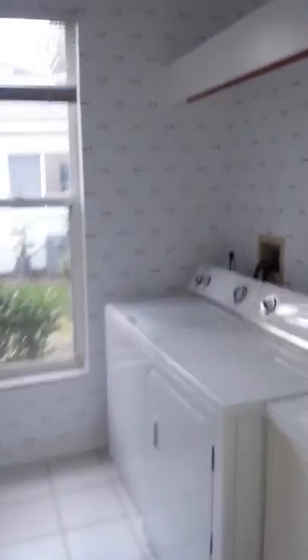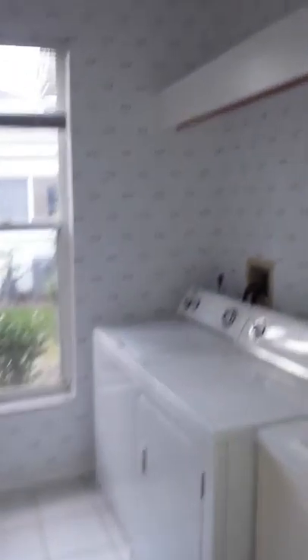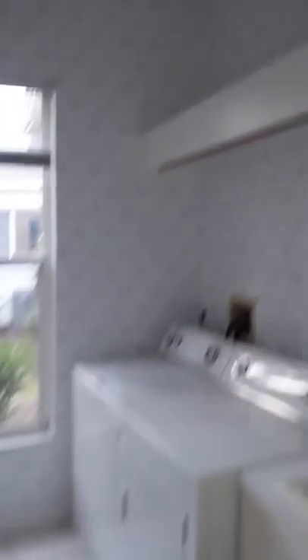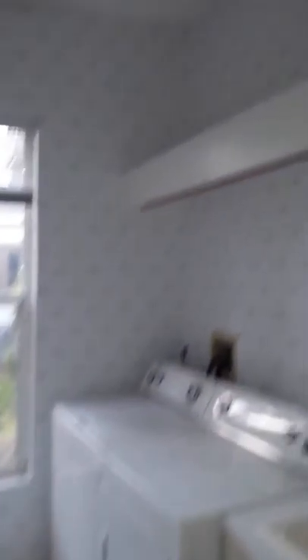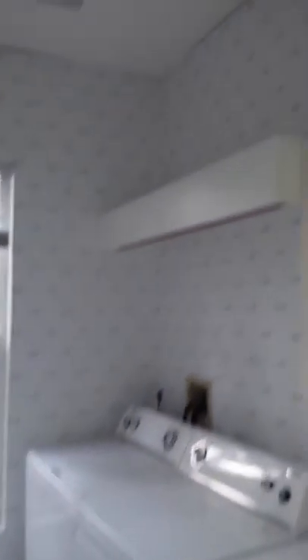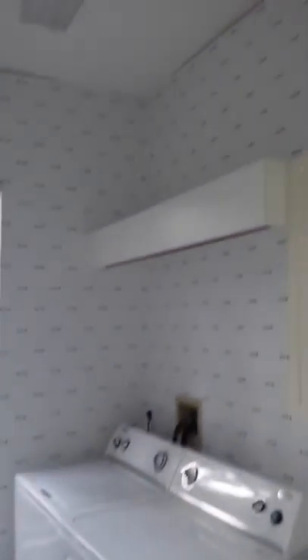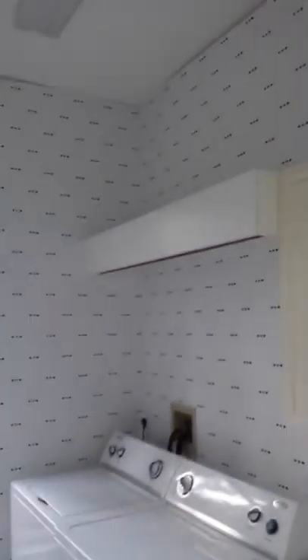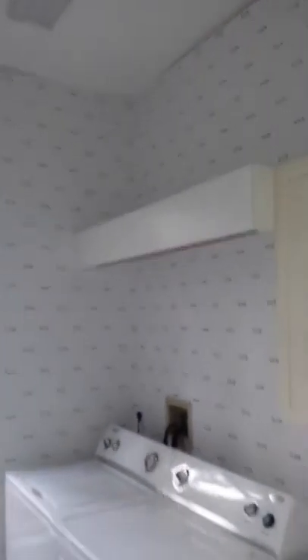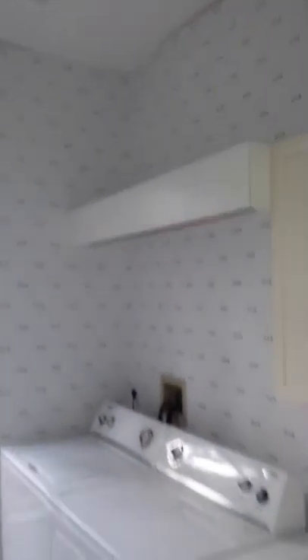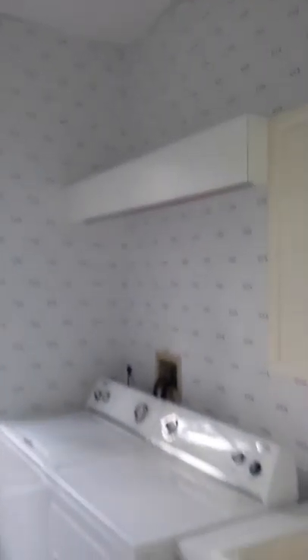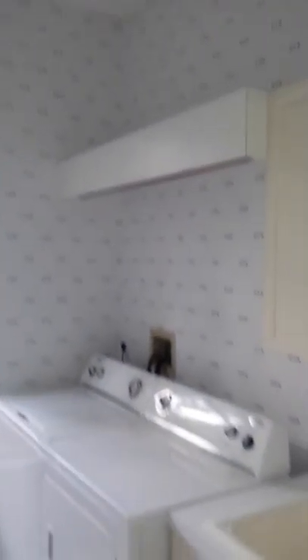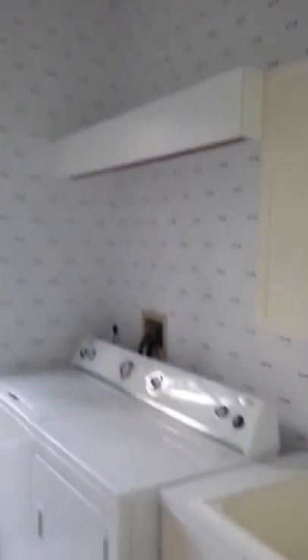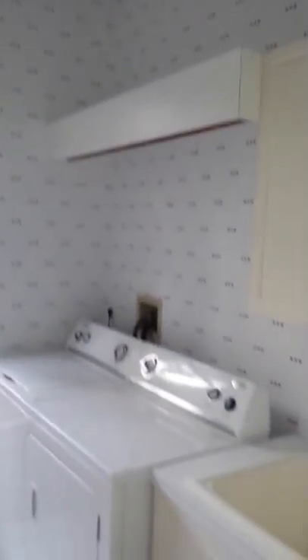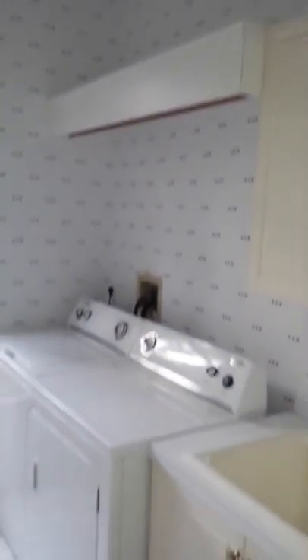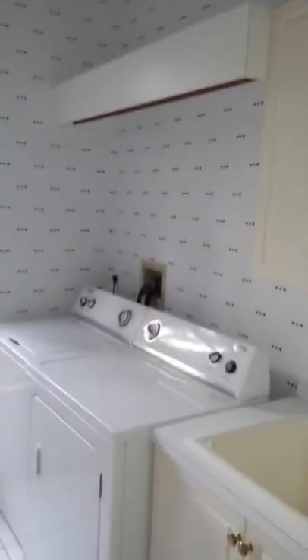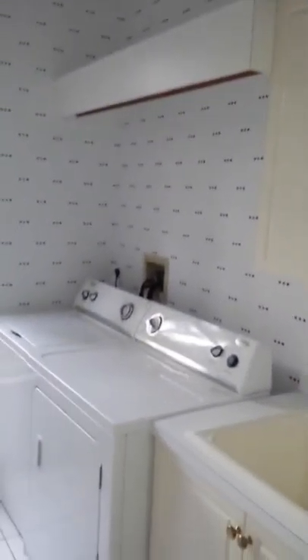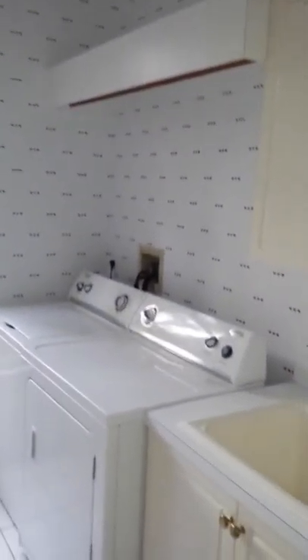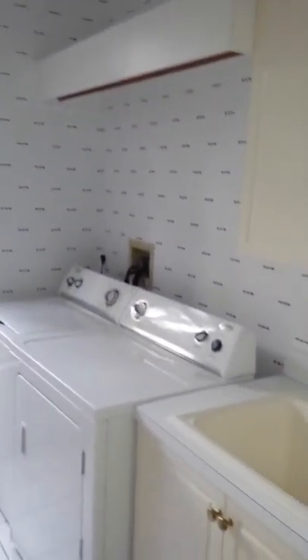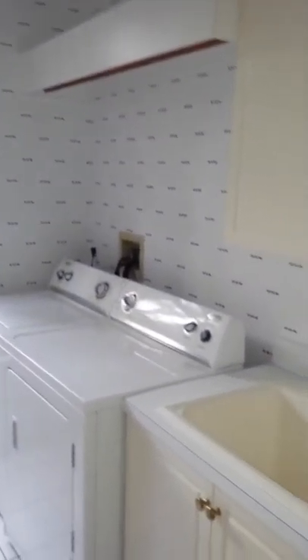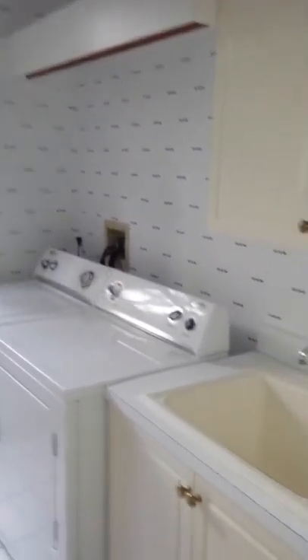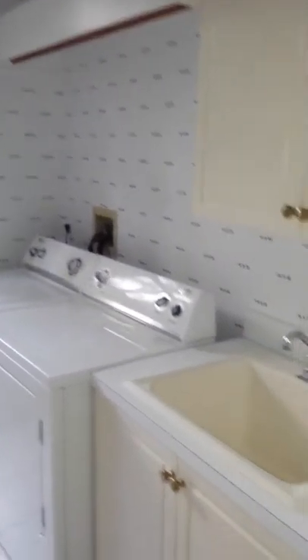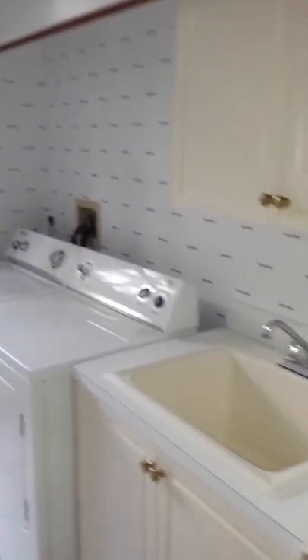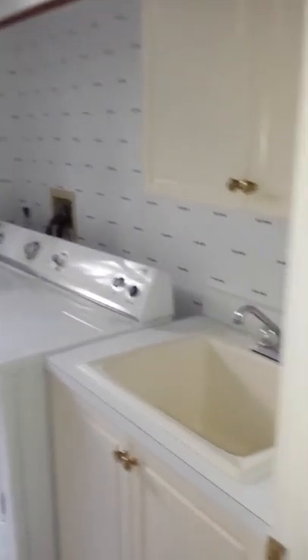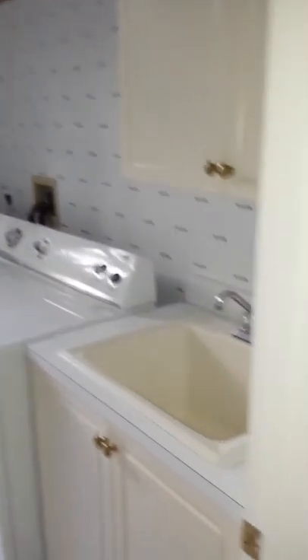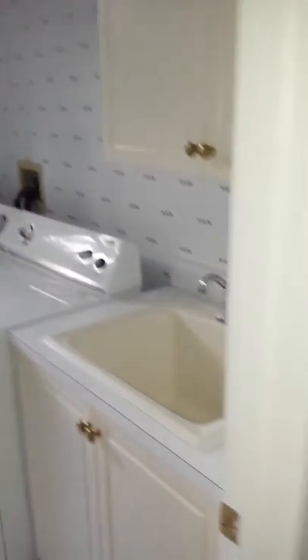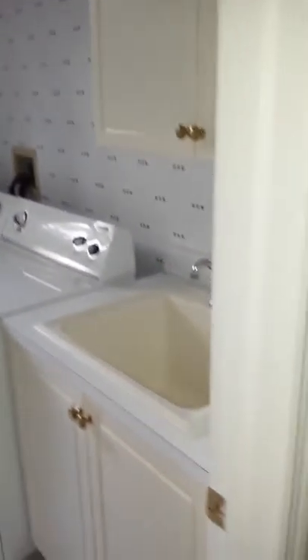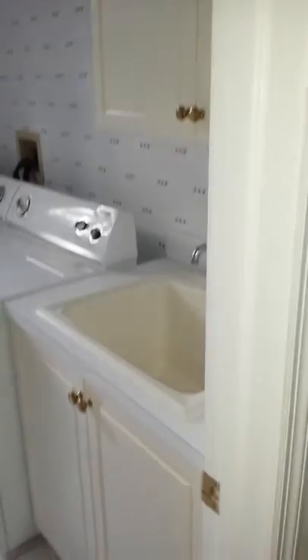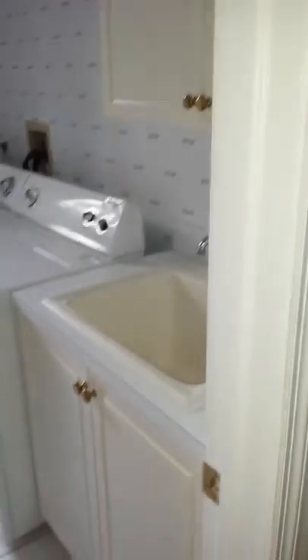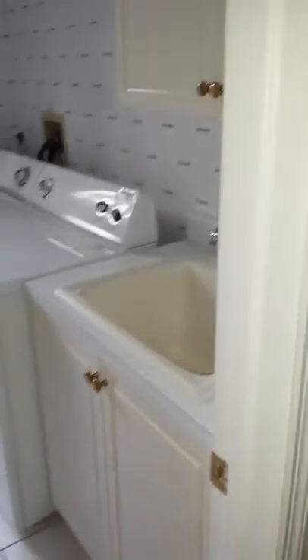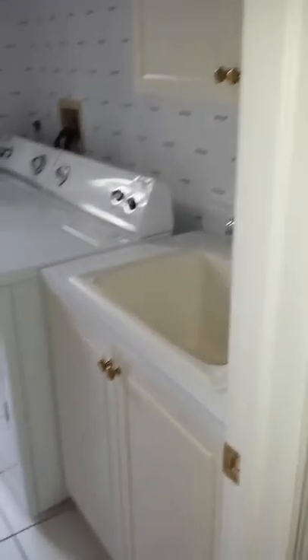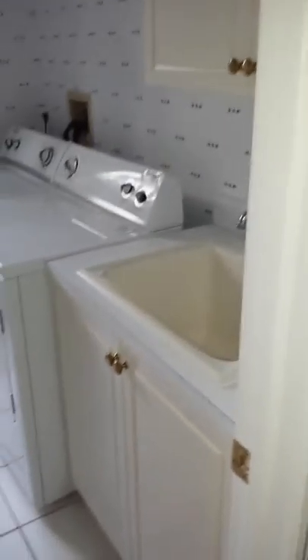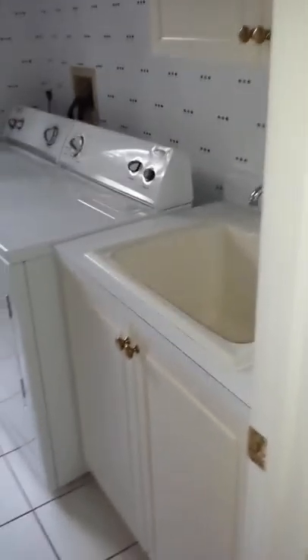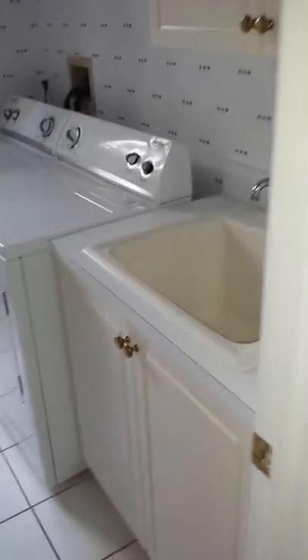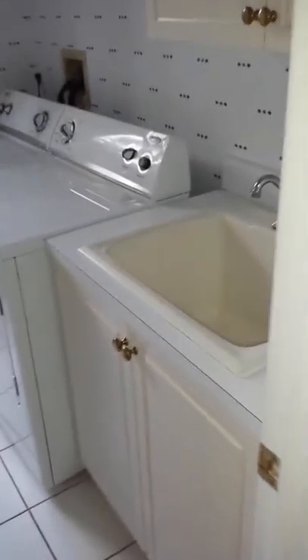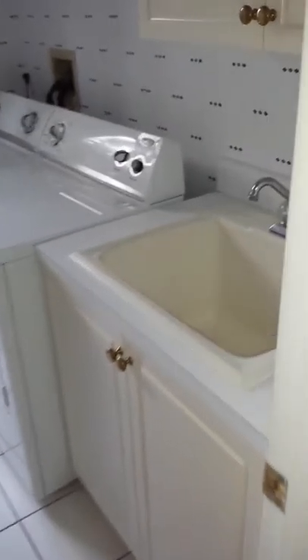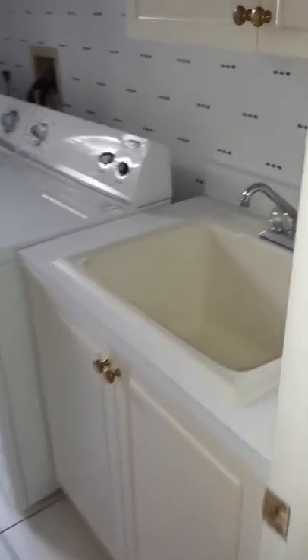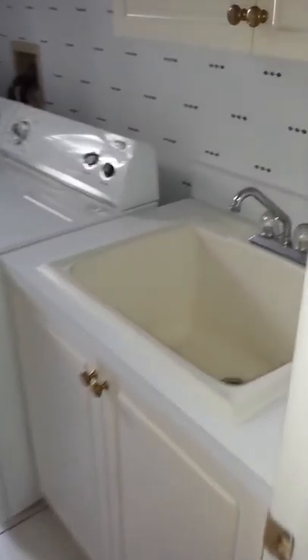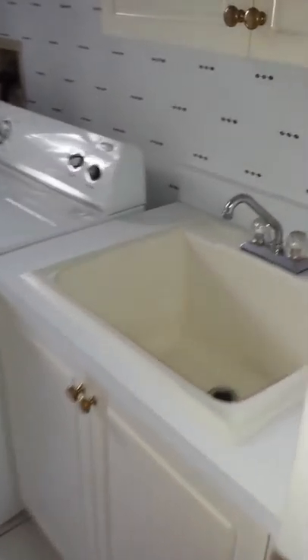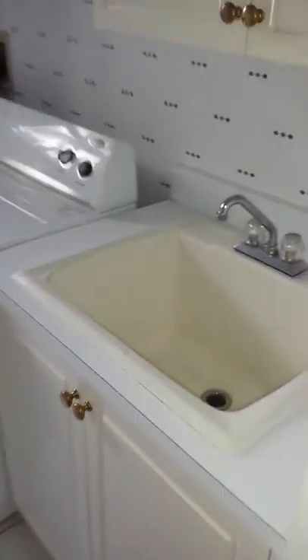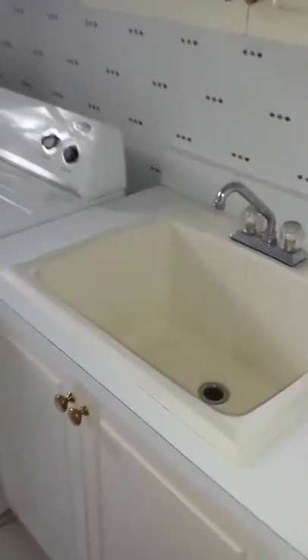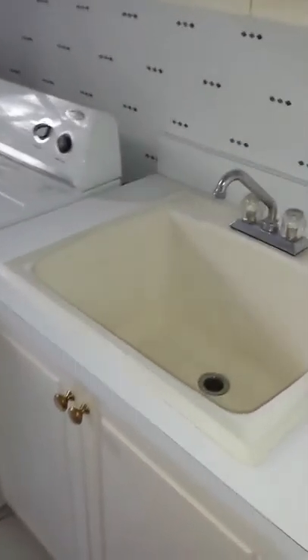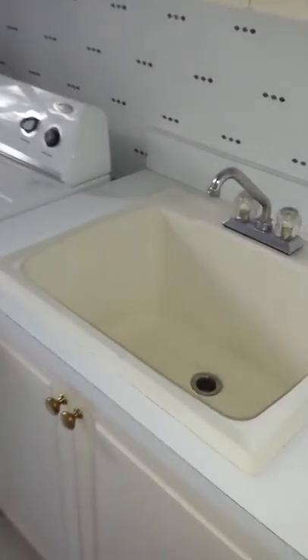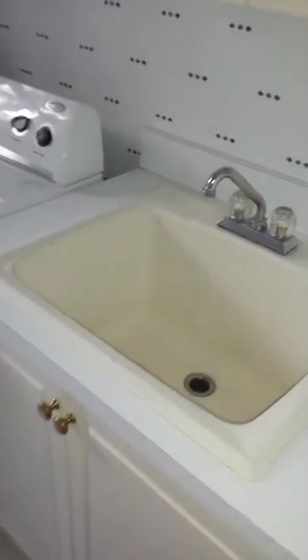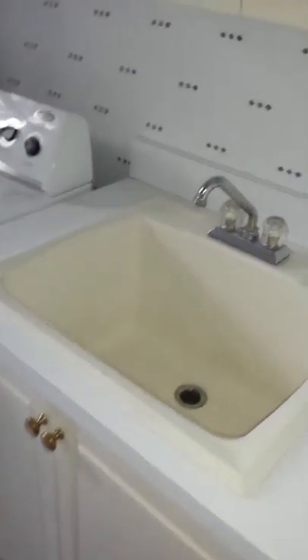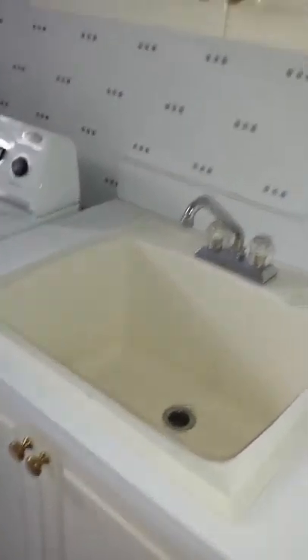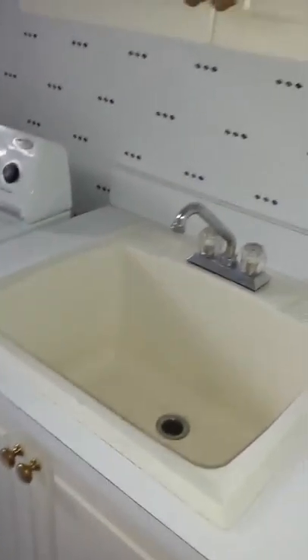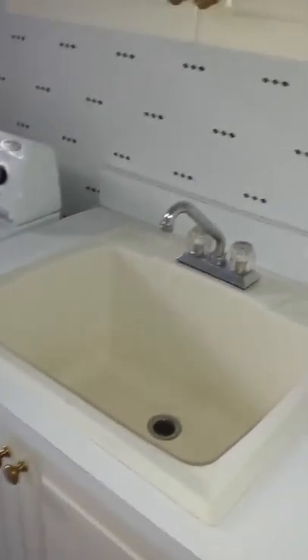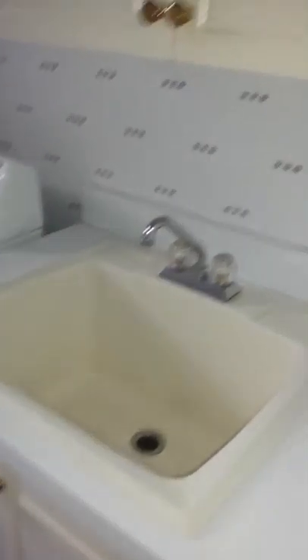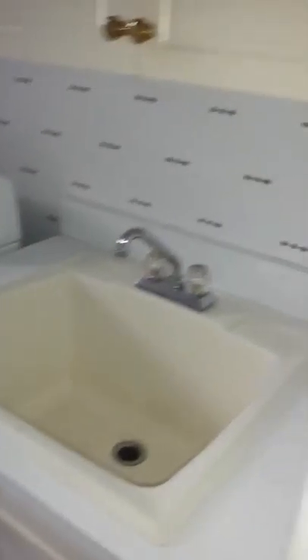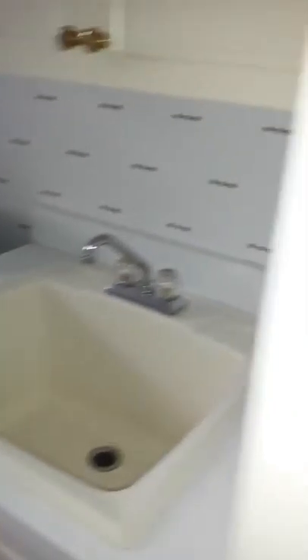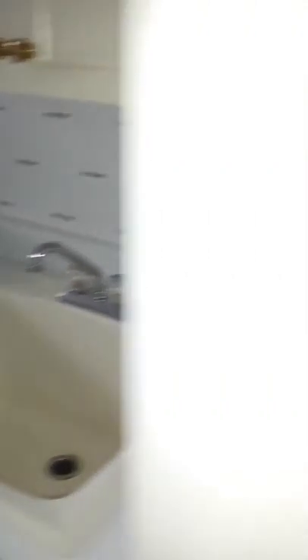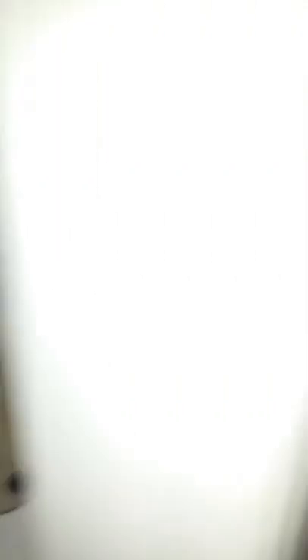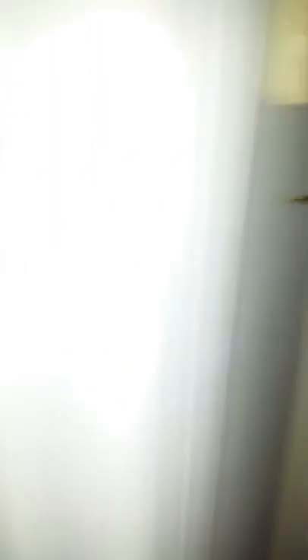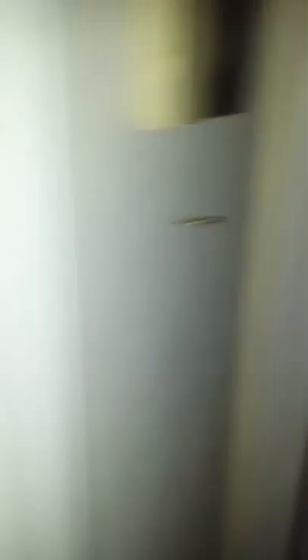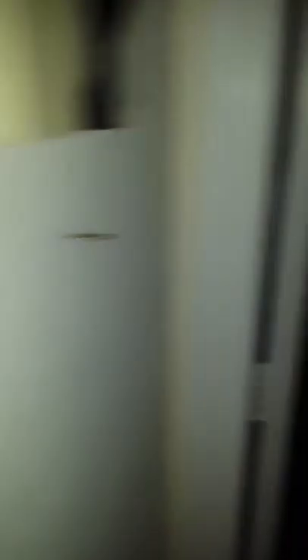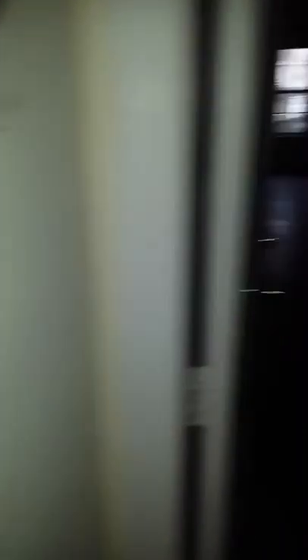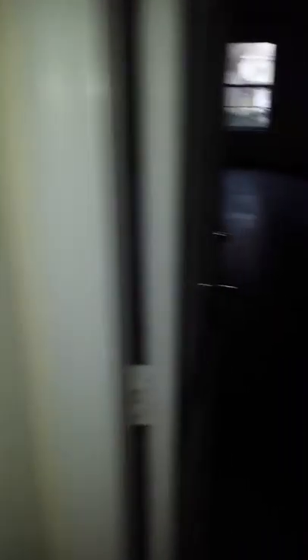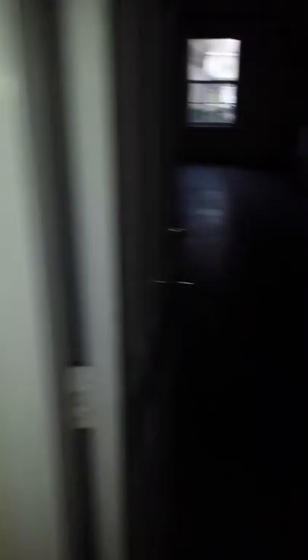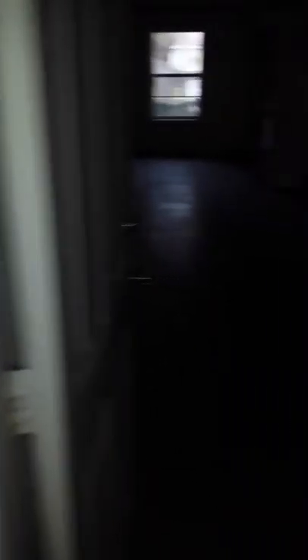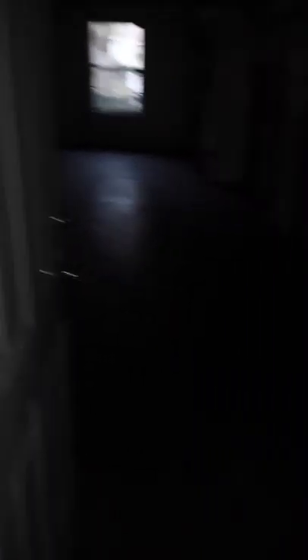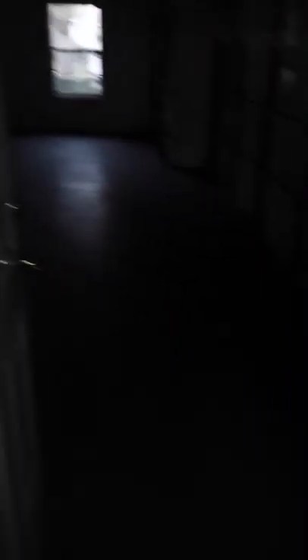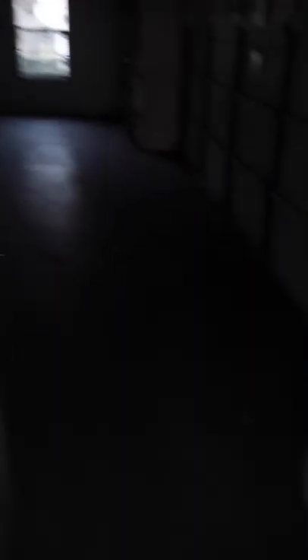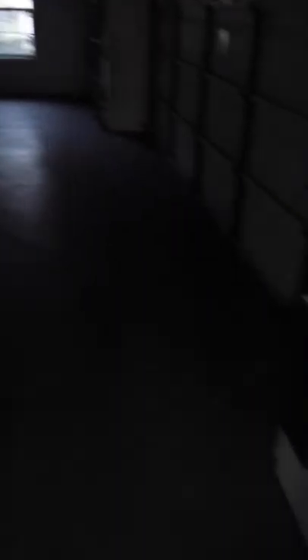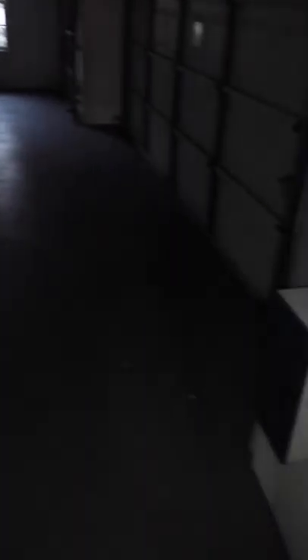Laundry room. Got some wallpaper. Big, huge, deep sink. All done well.